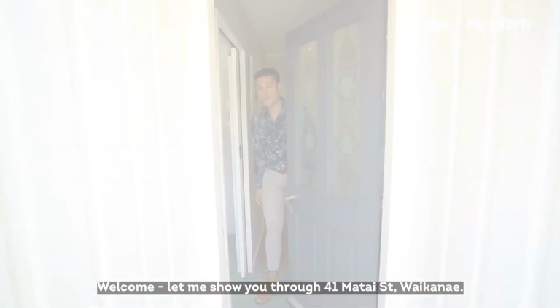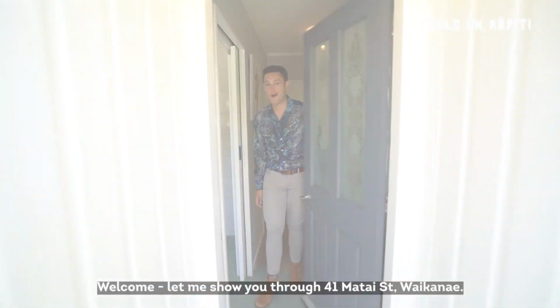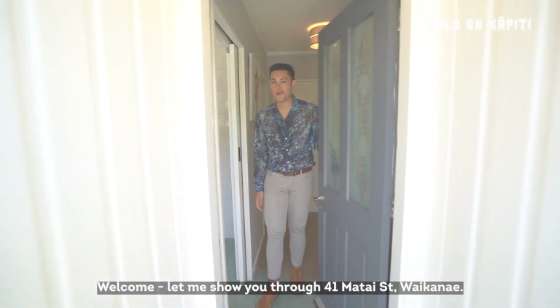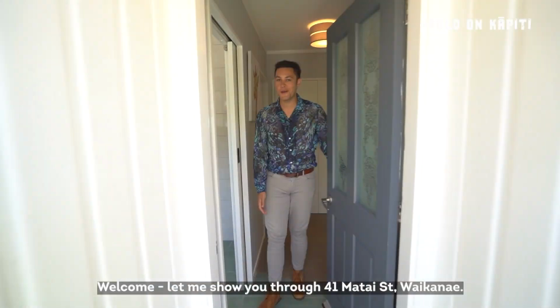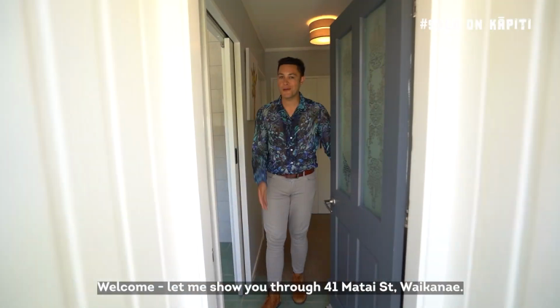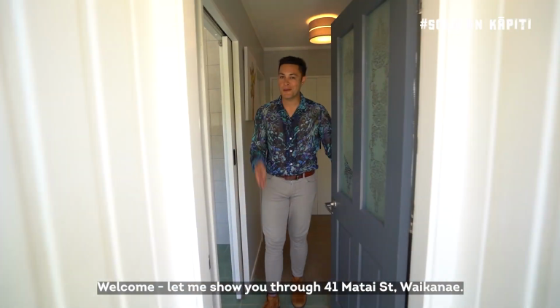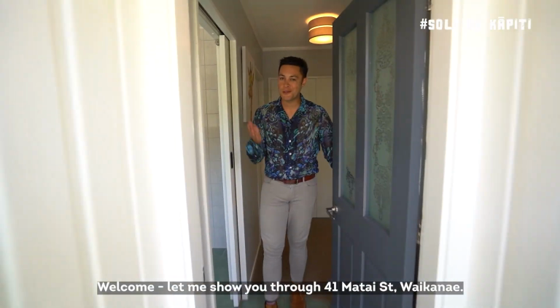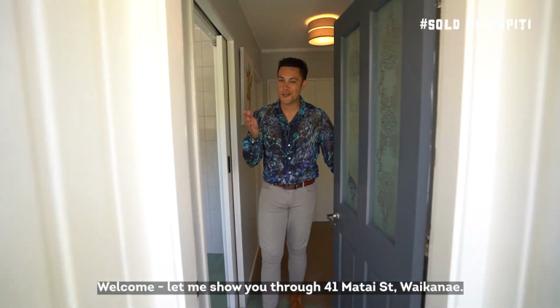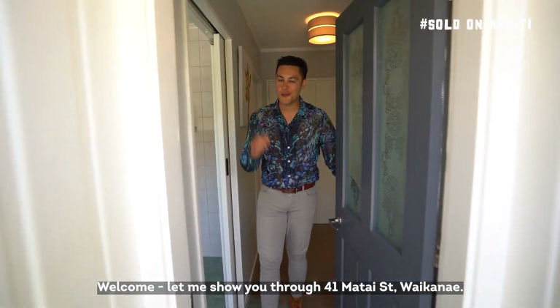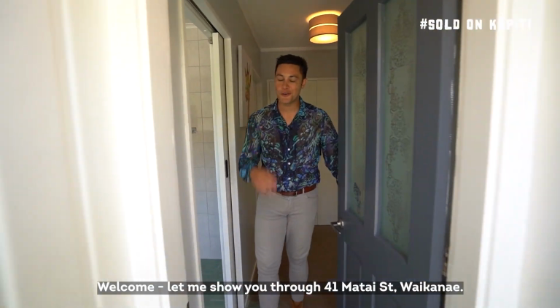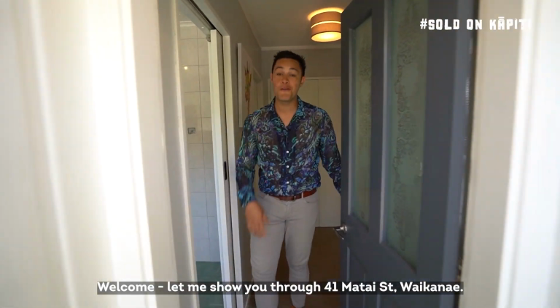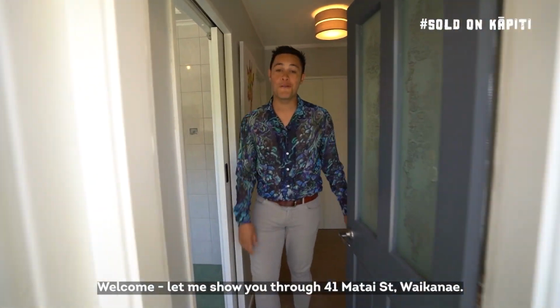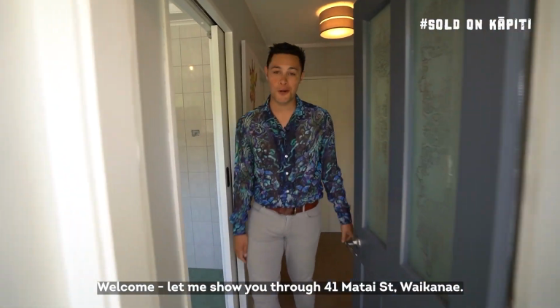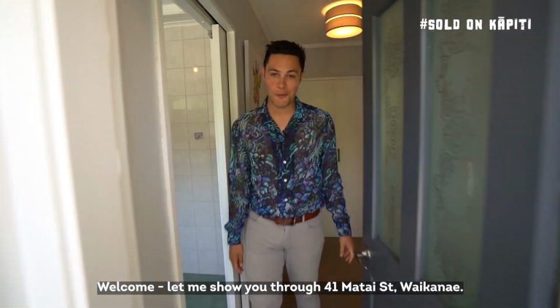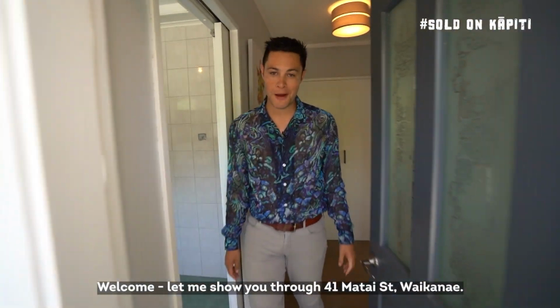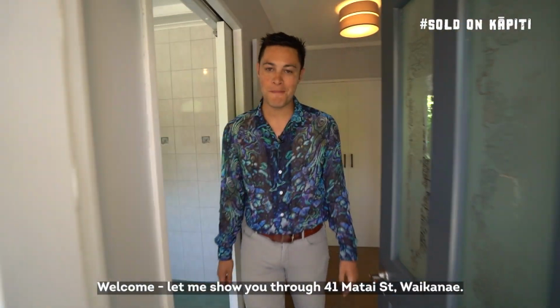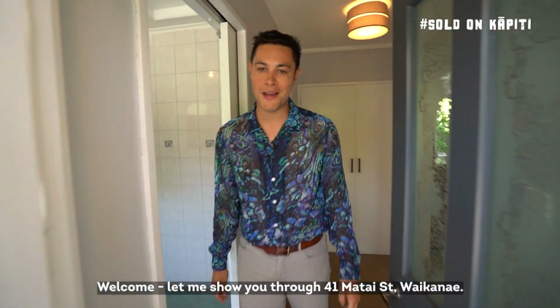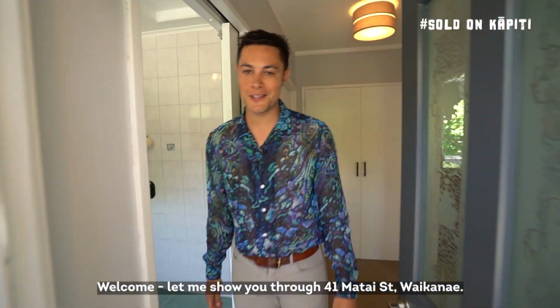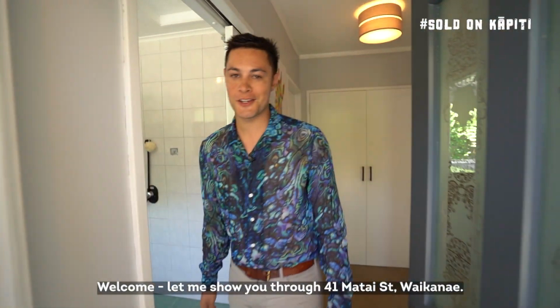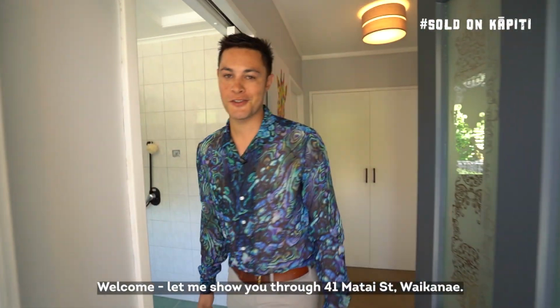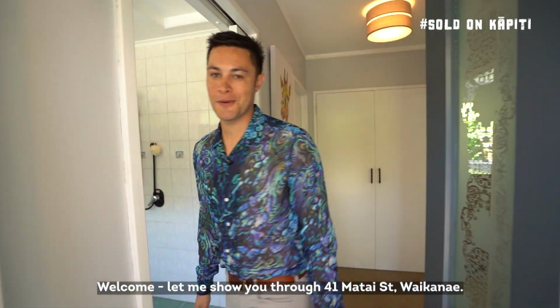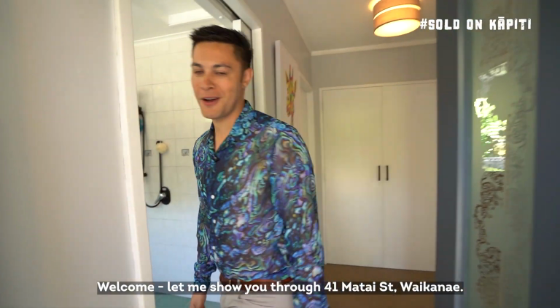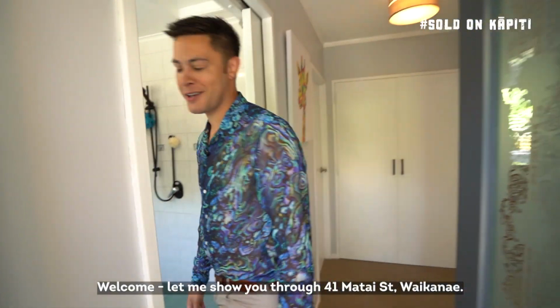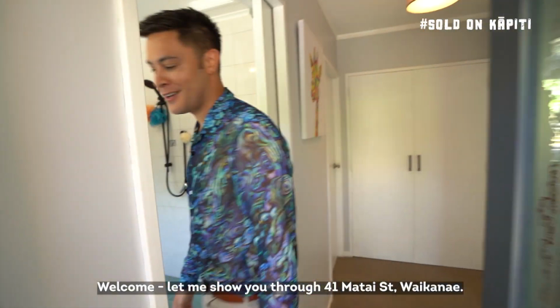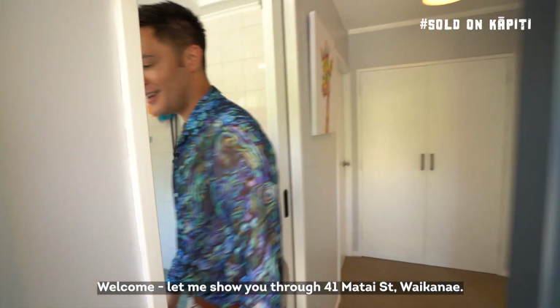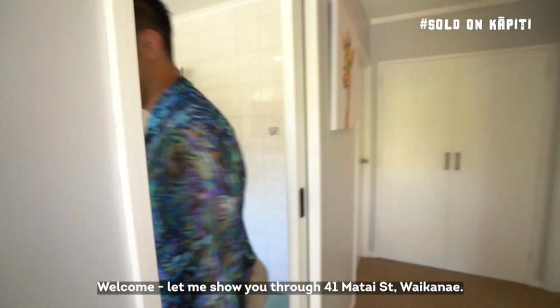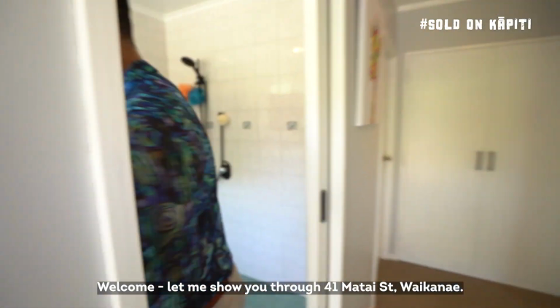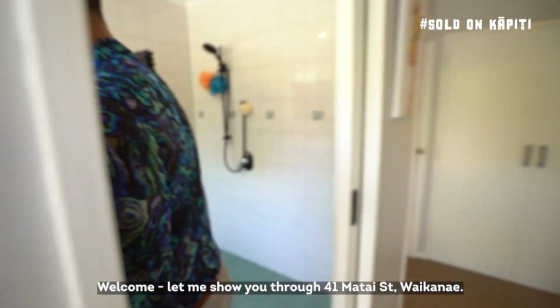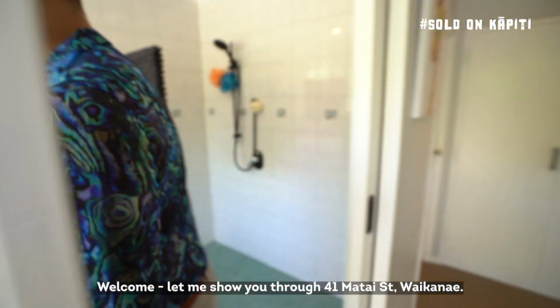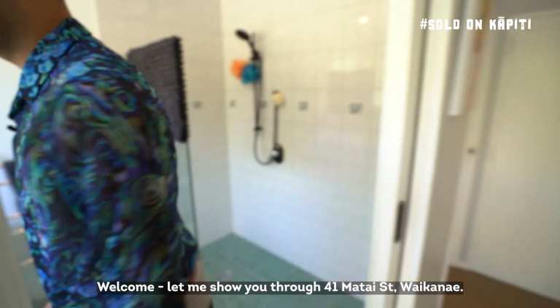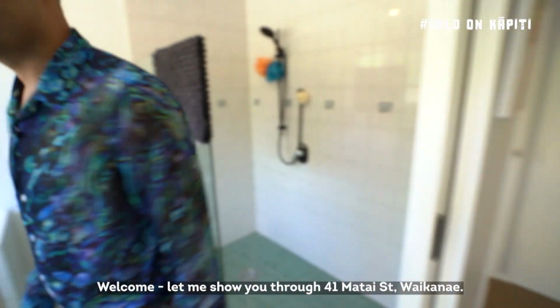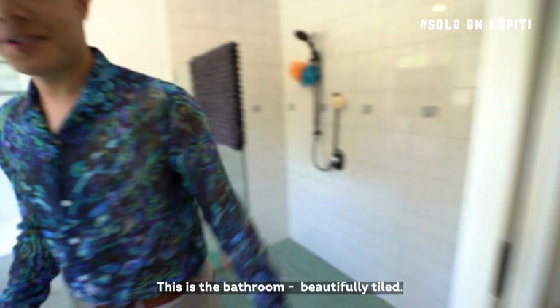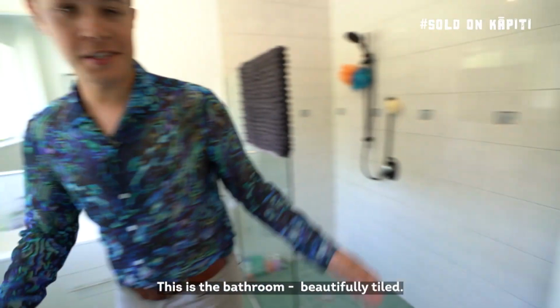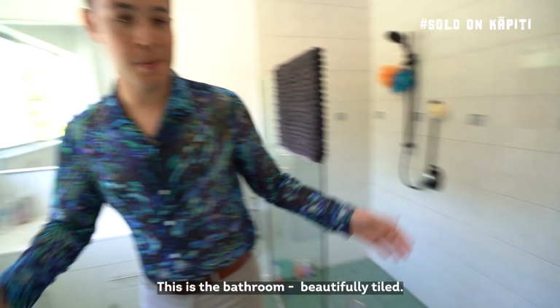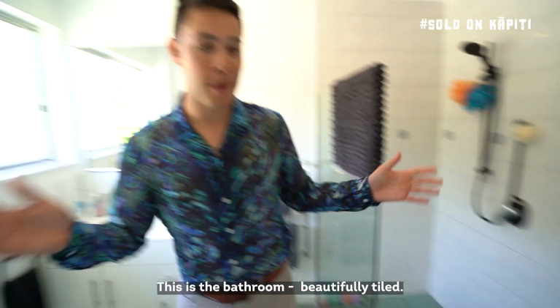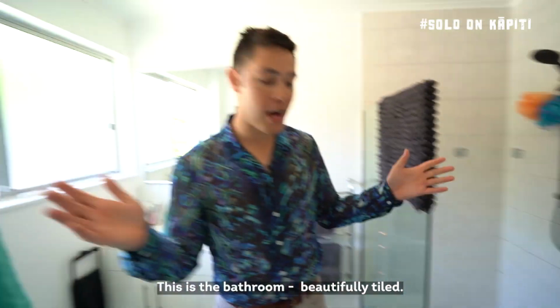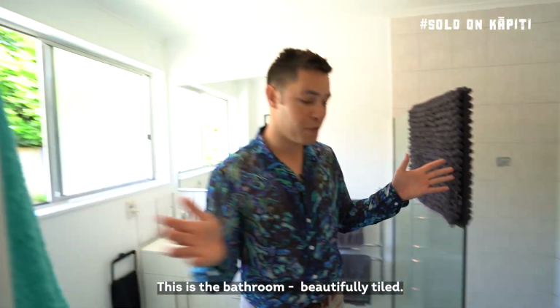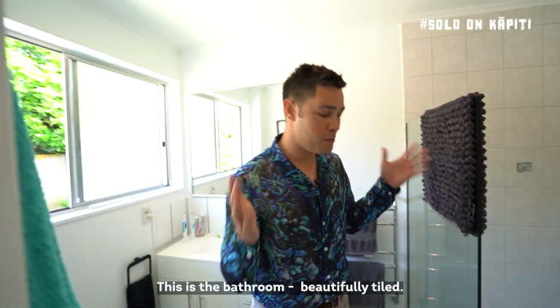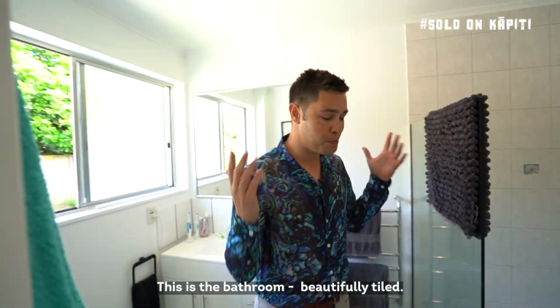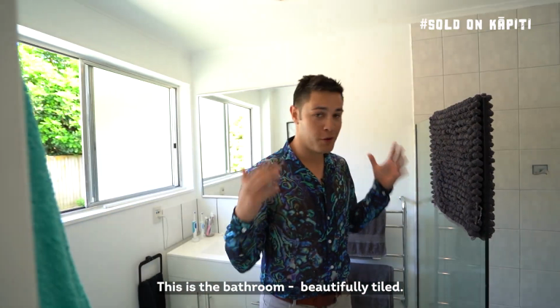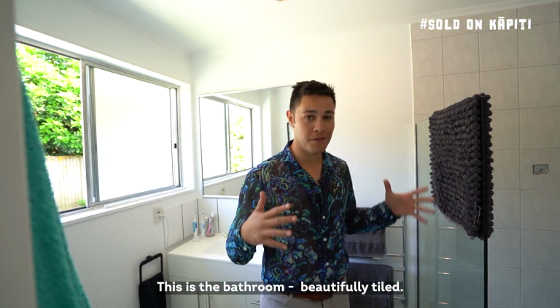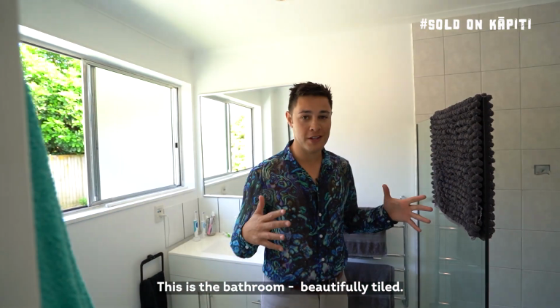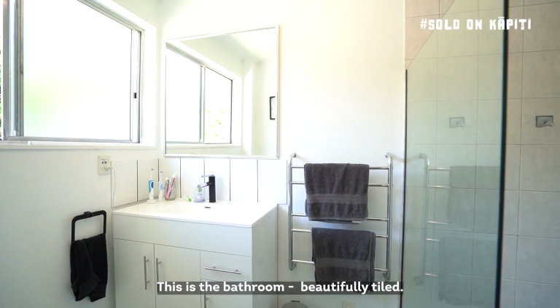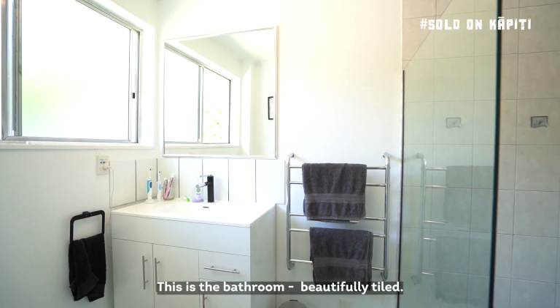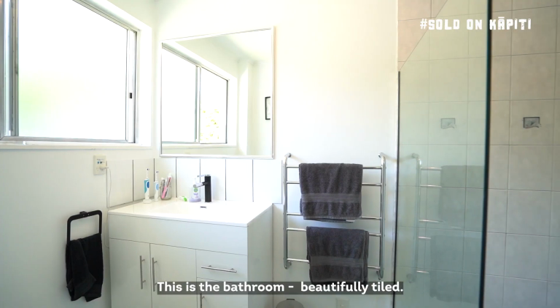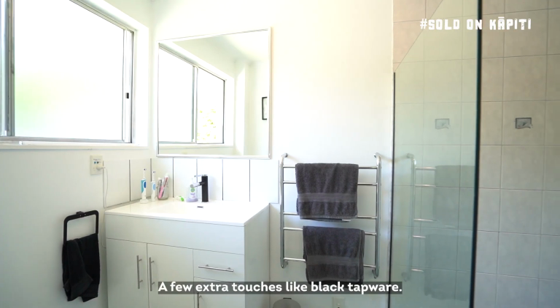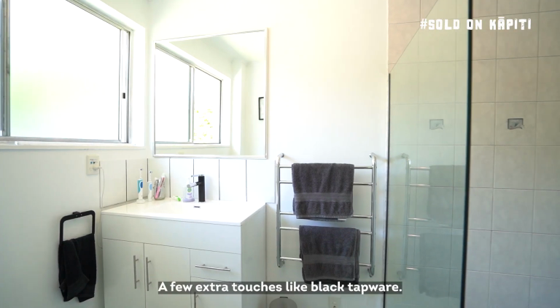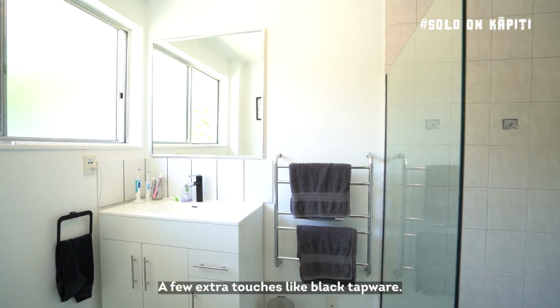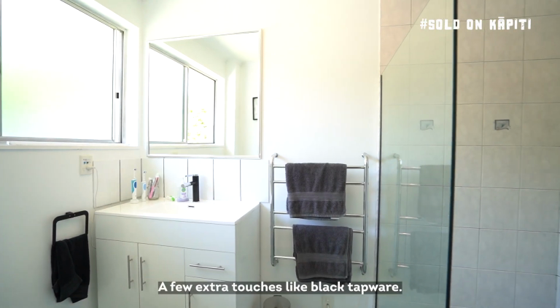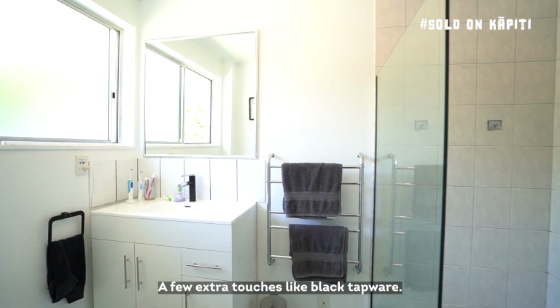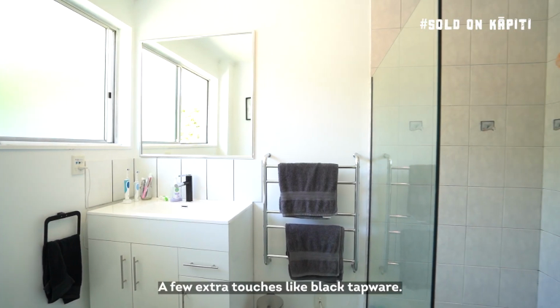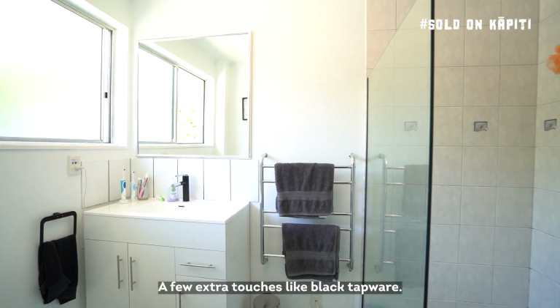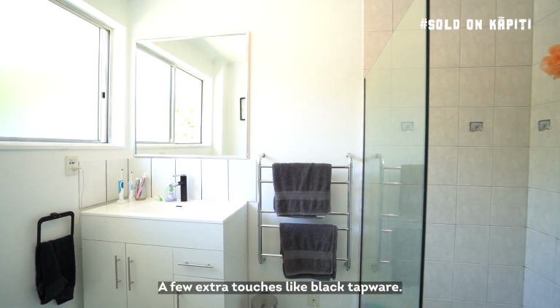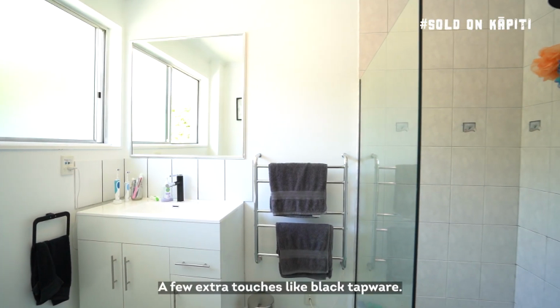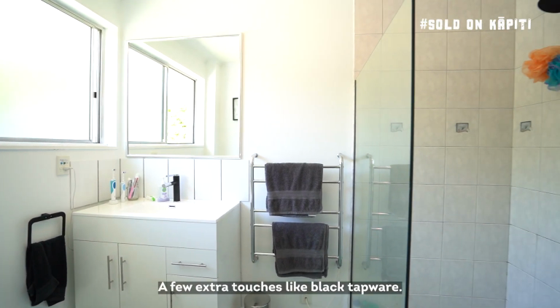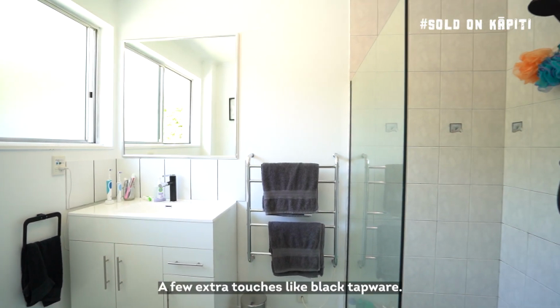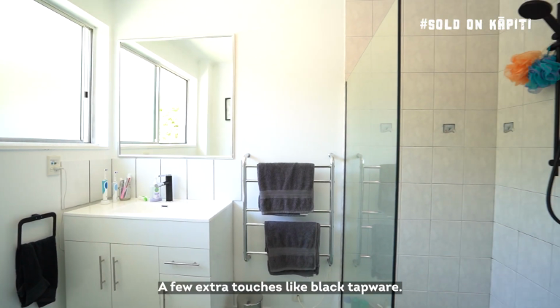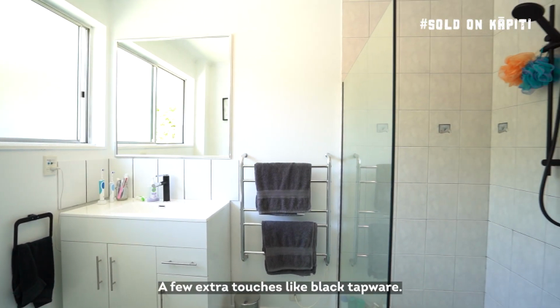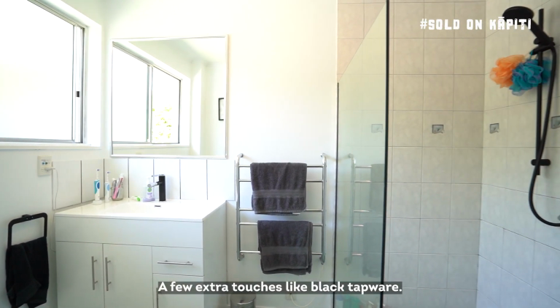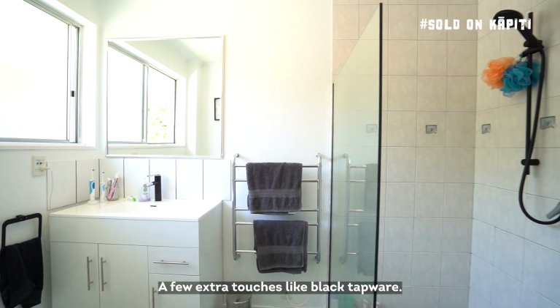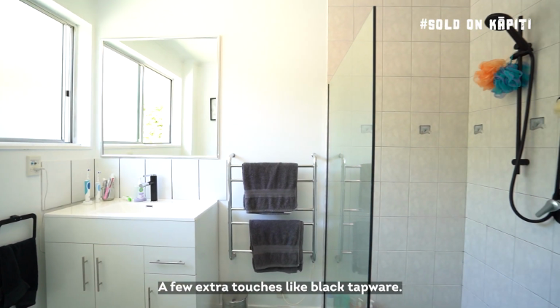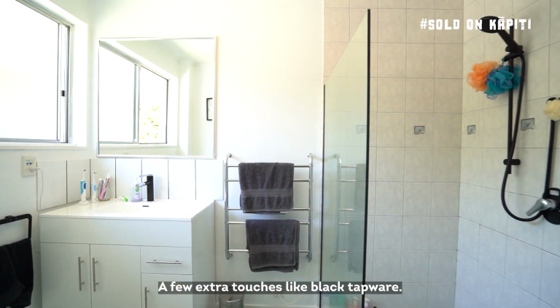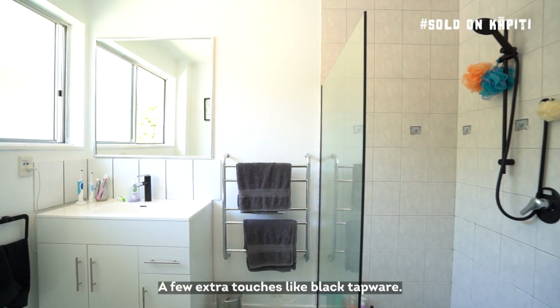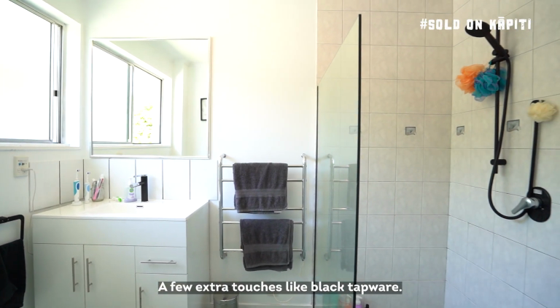Welcome, let me show you through 41 Matai Street, Waikanae. This is the bathroom — beautifully tiled, with a few extra touches like black tapware.